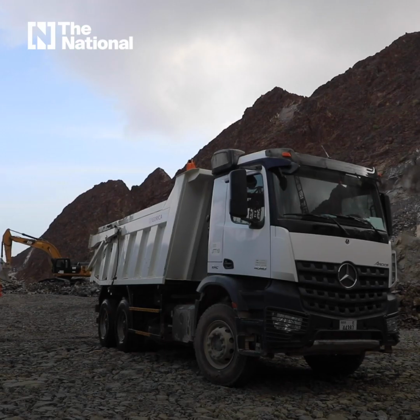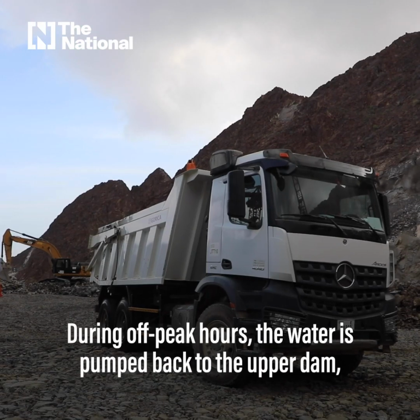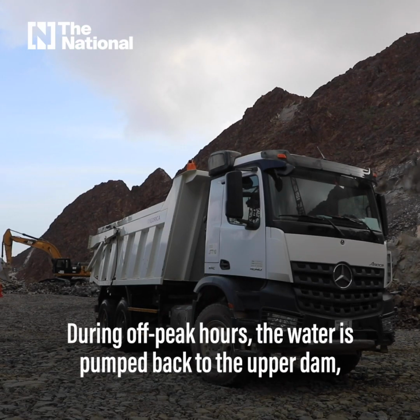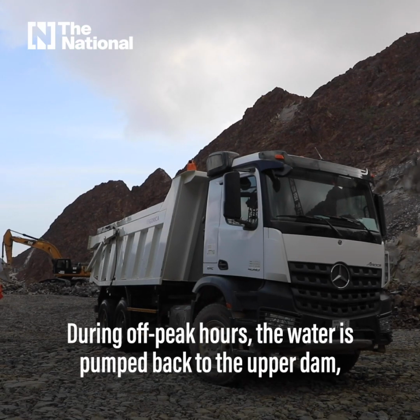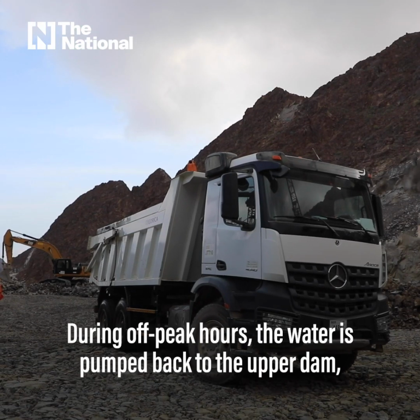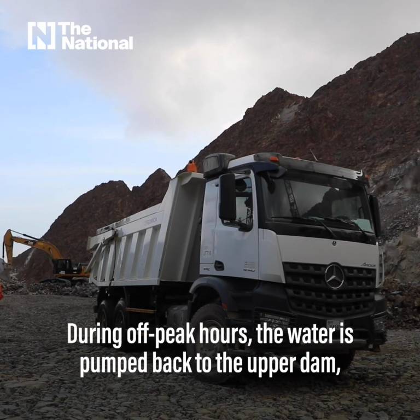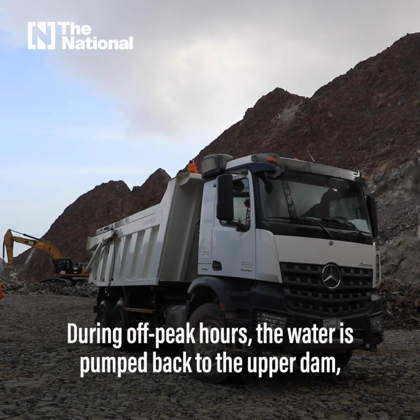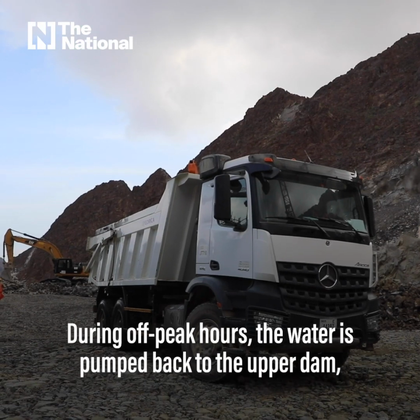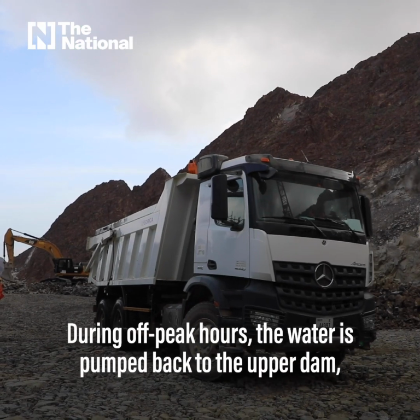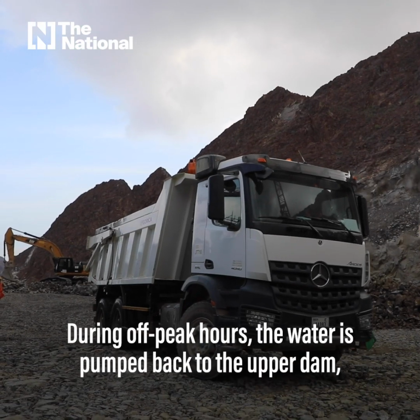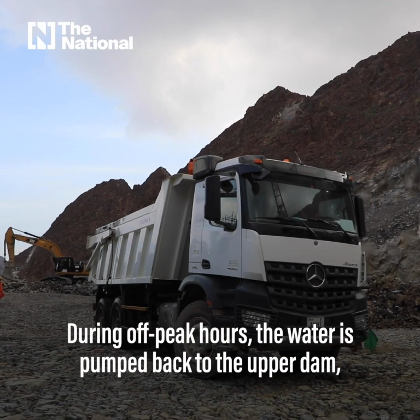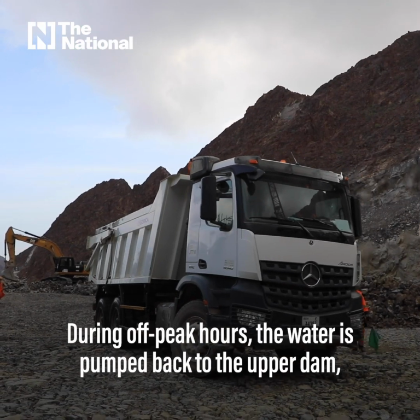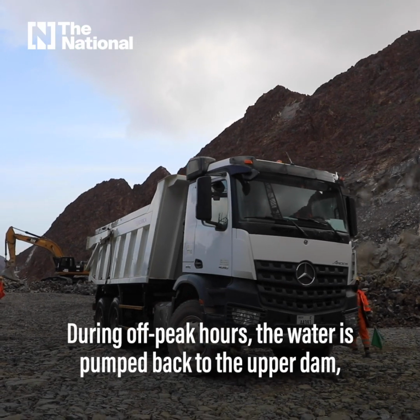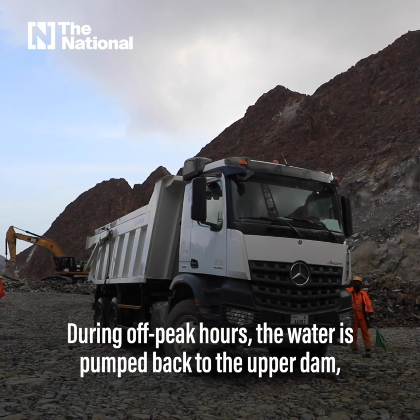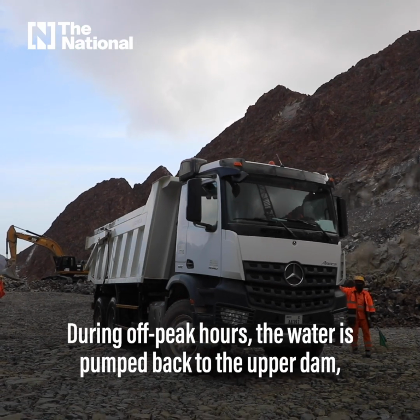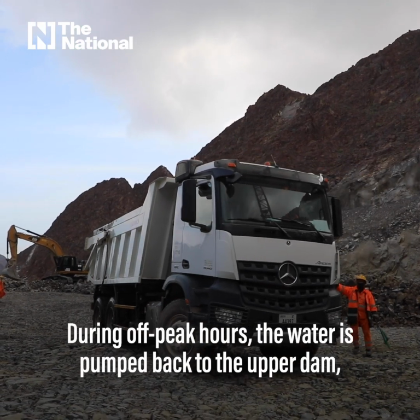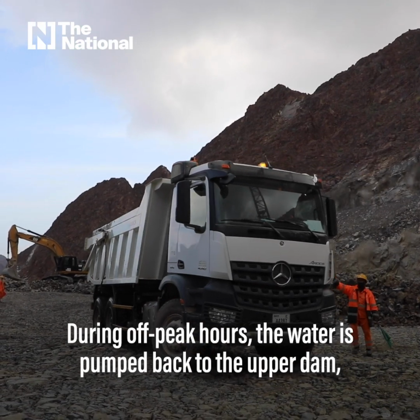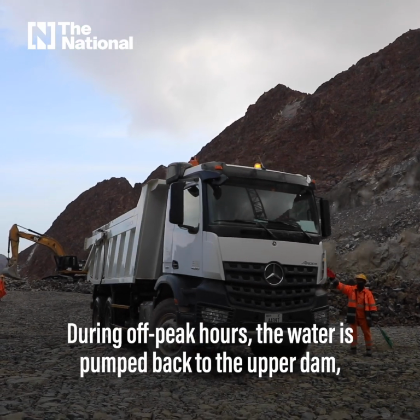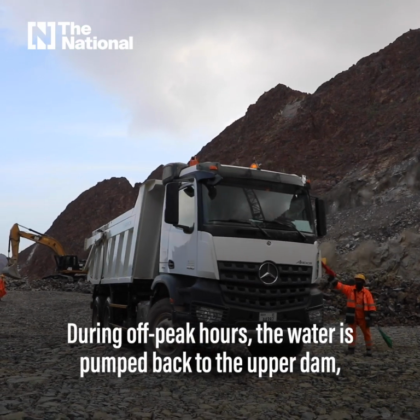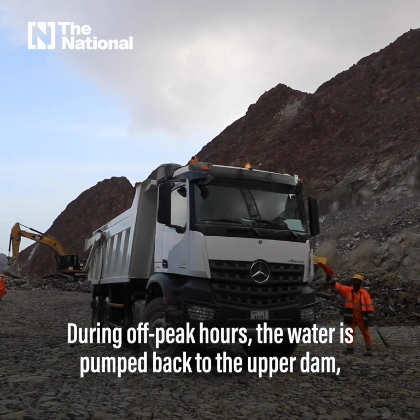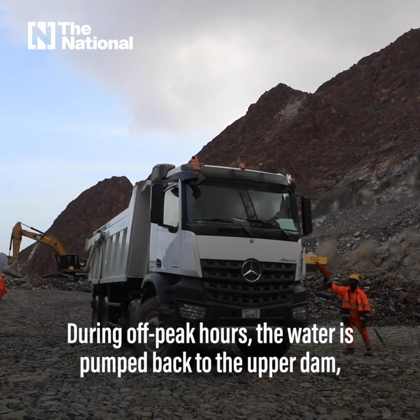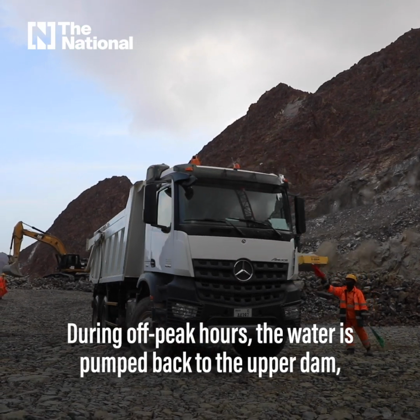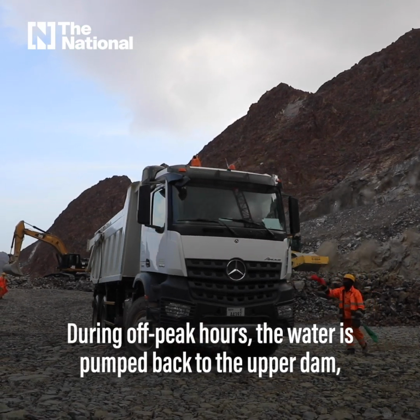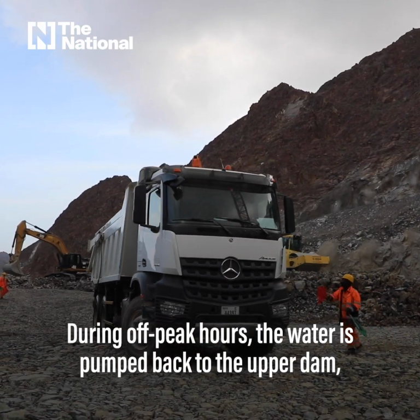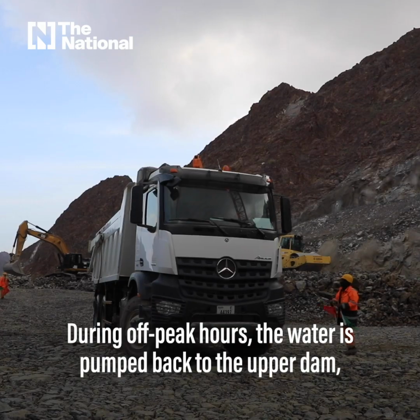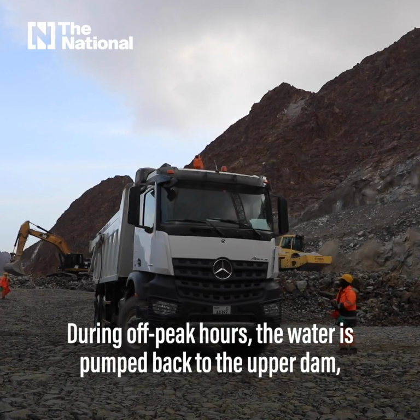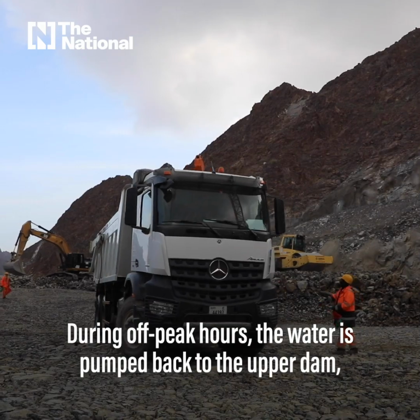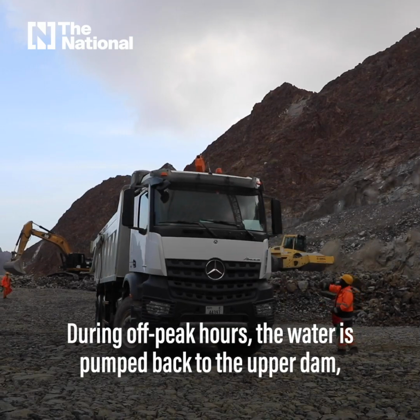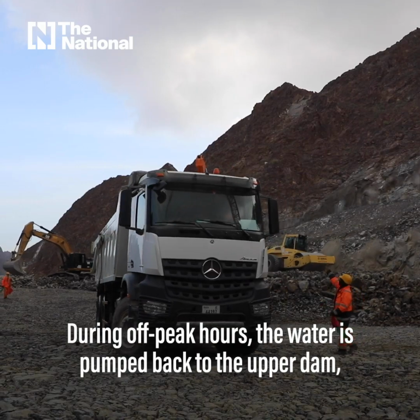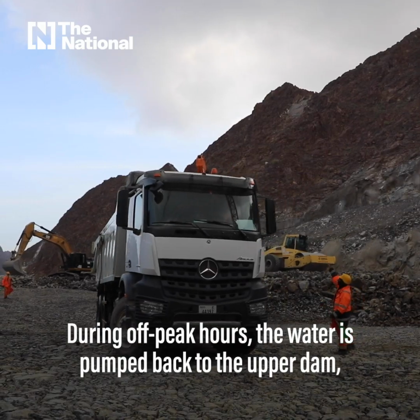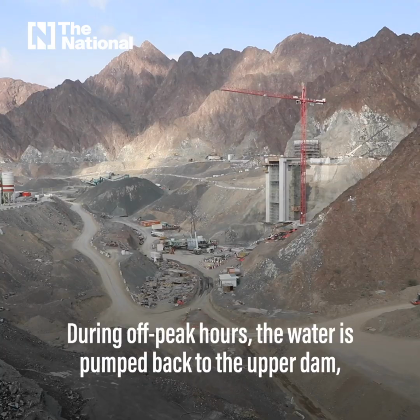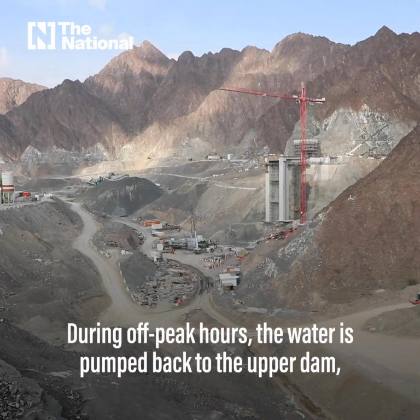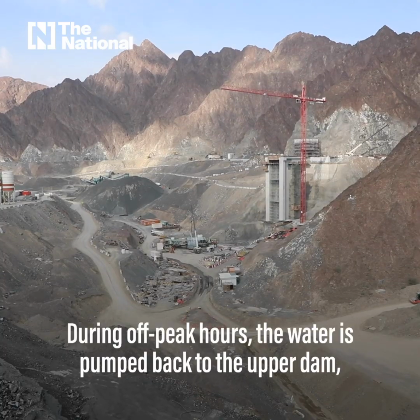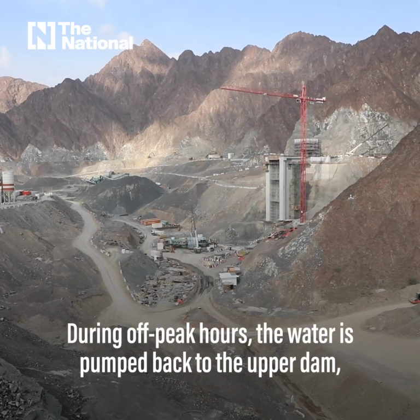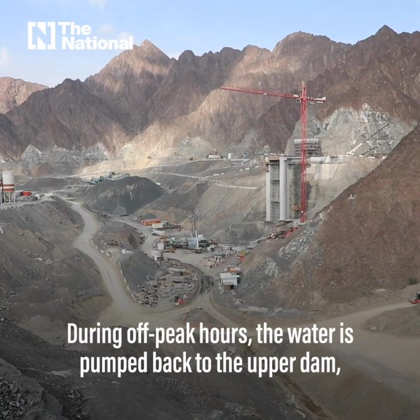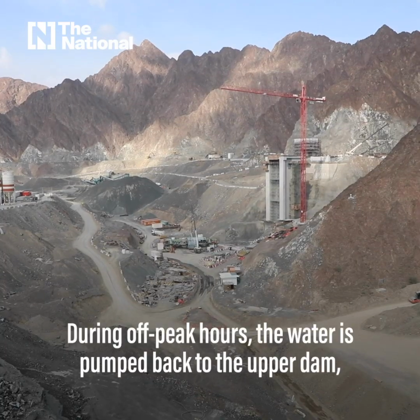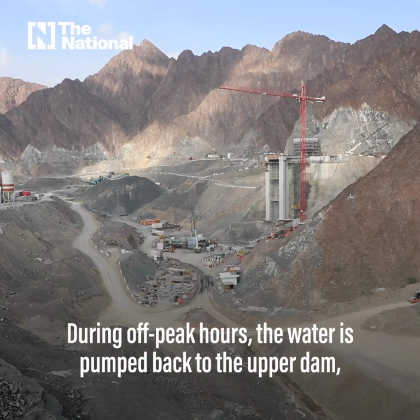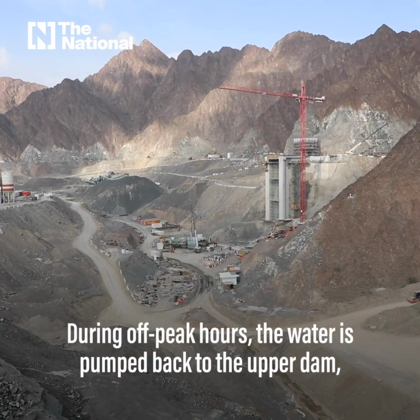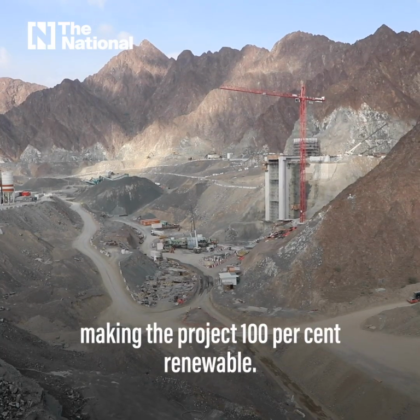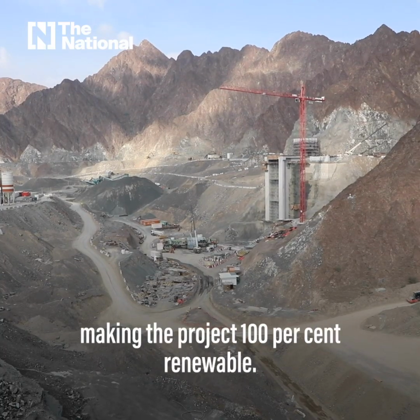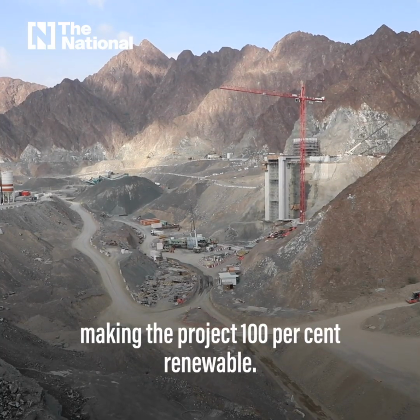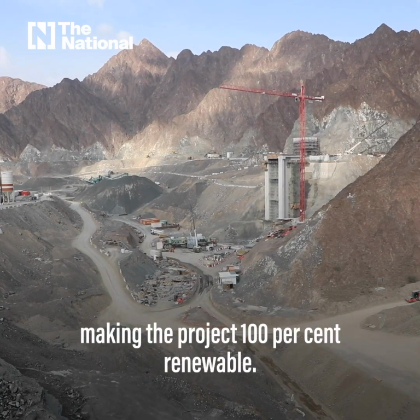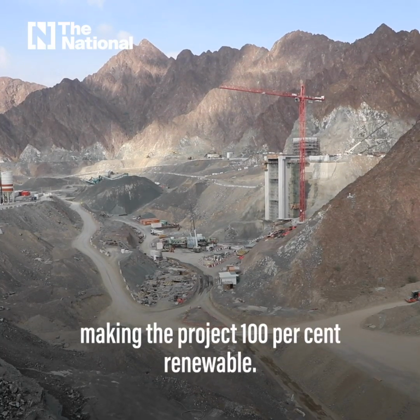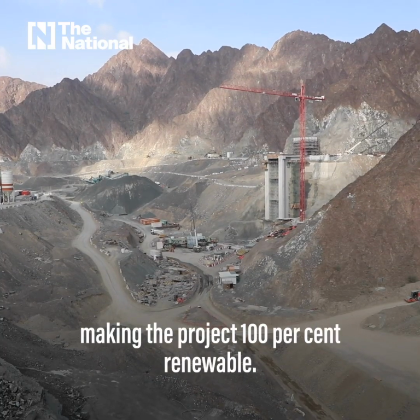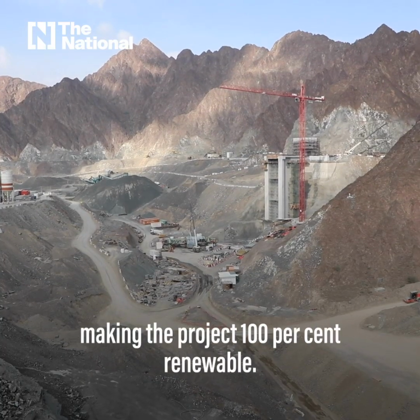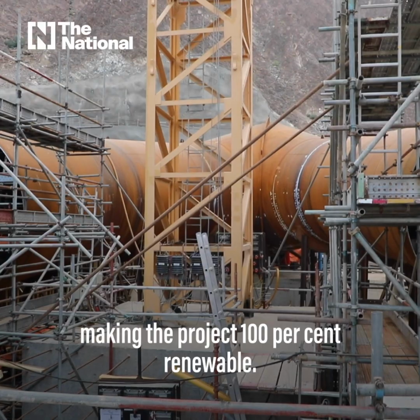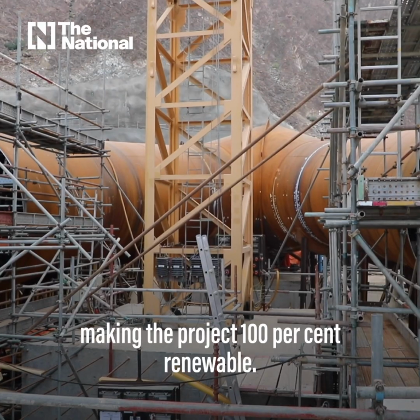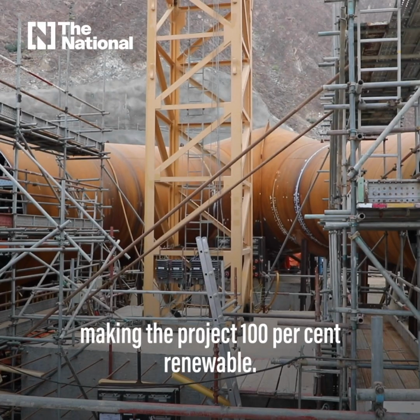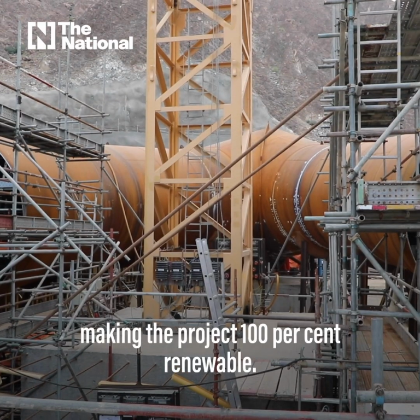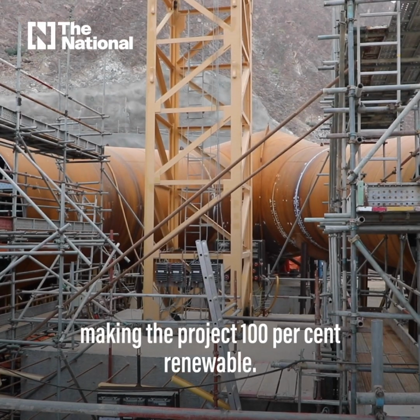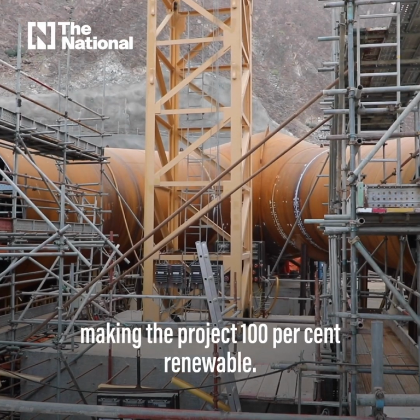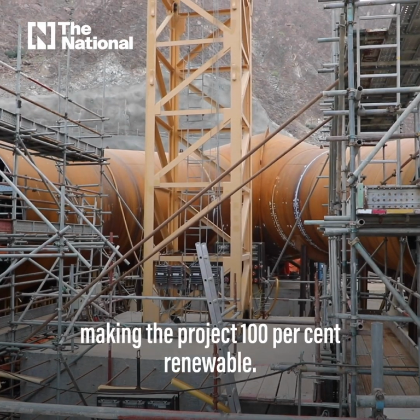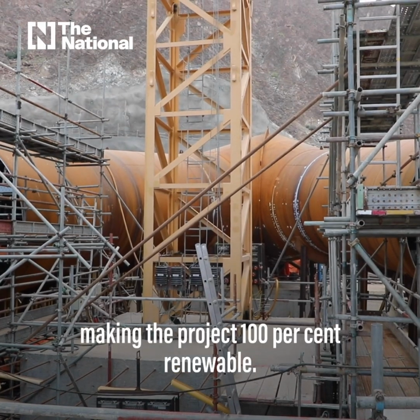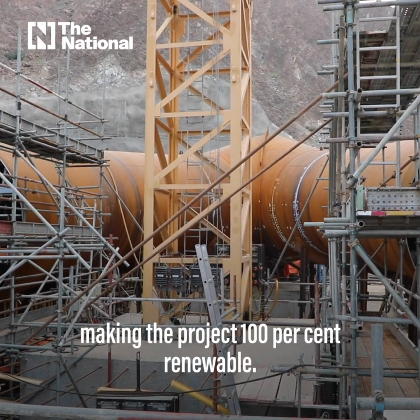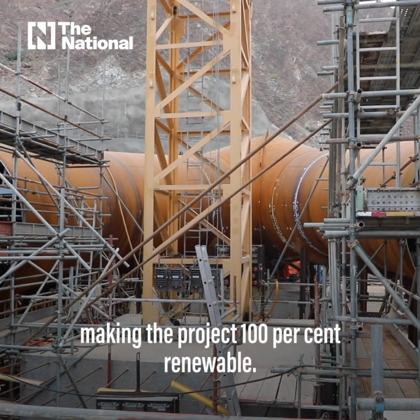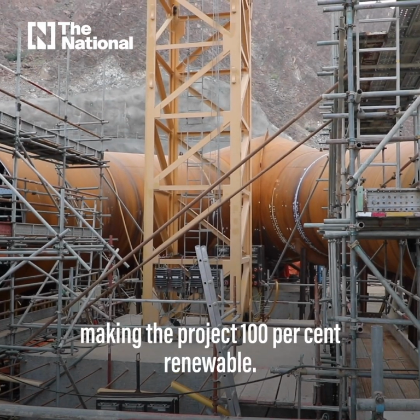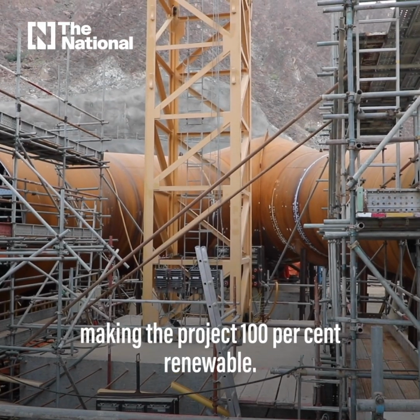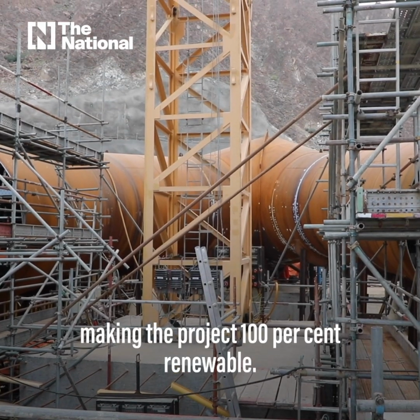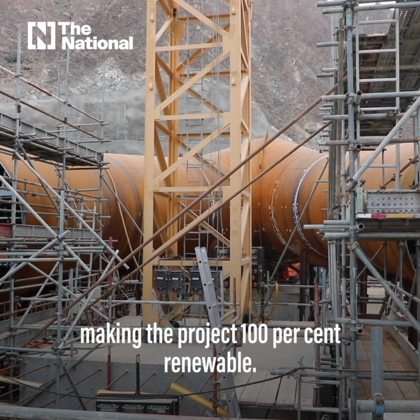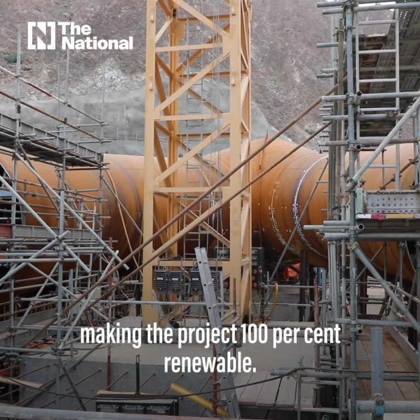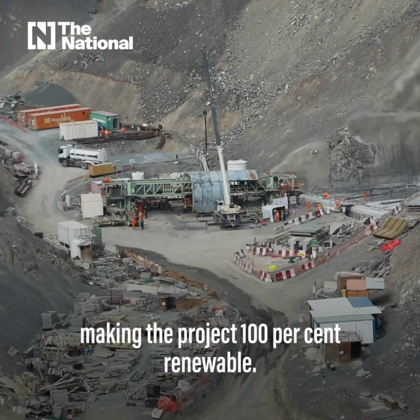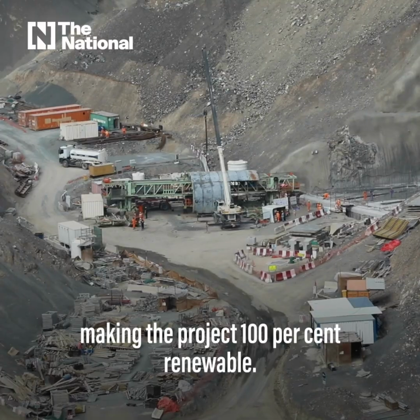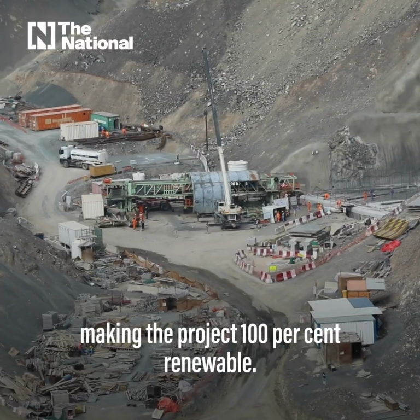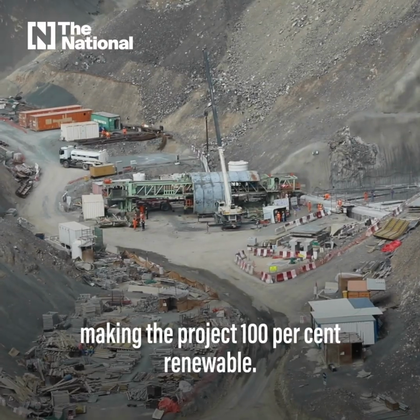During off-peak hours, the water is pumped back to the upper dam, making the project 100% renewable.